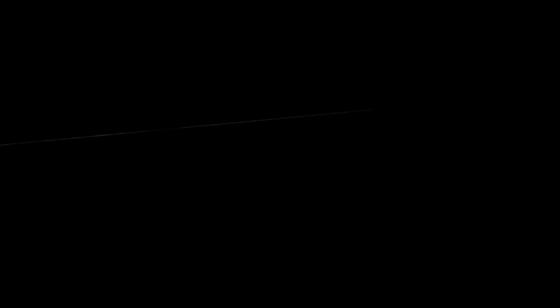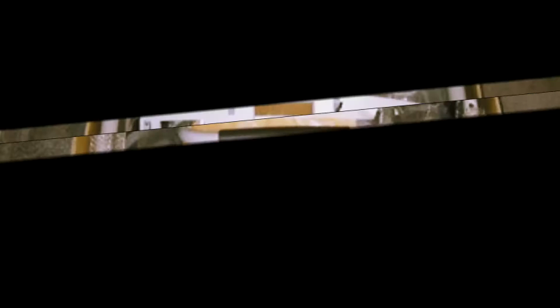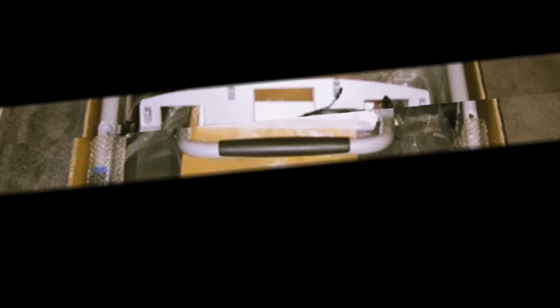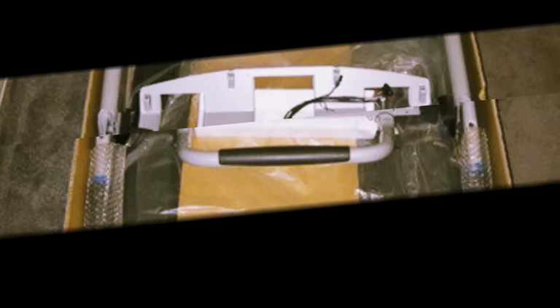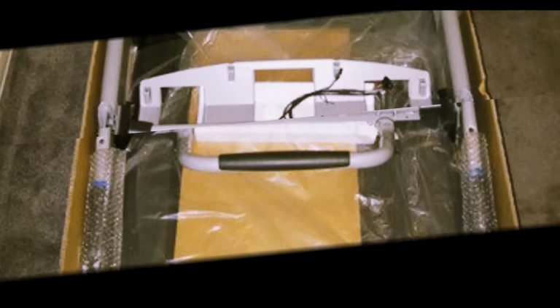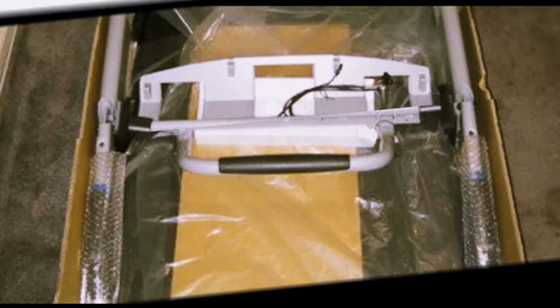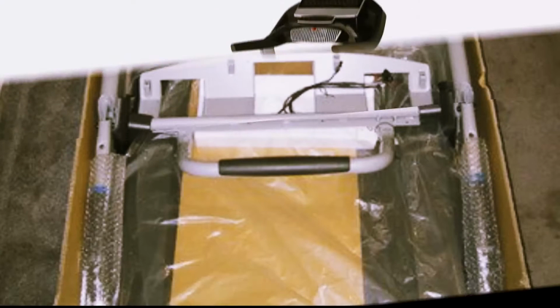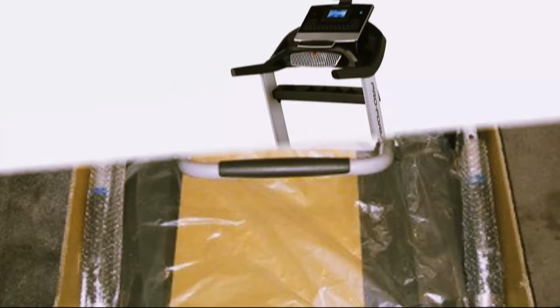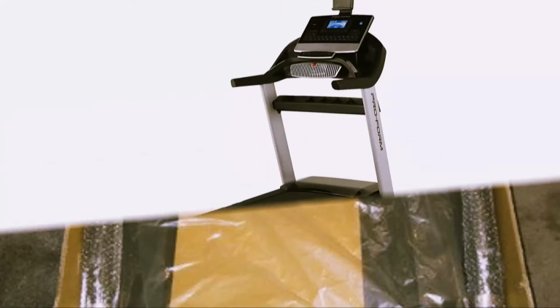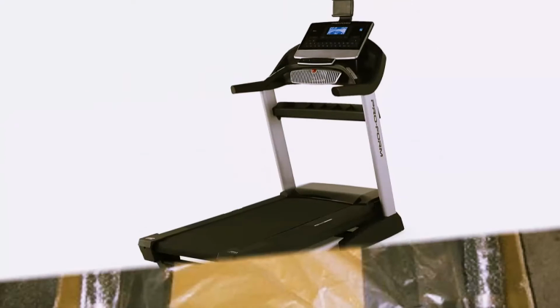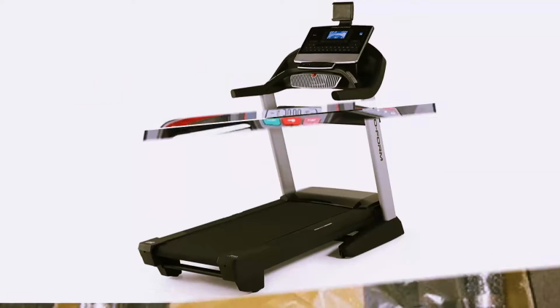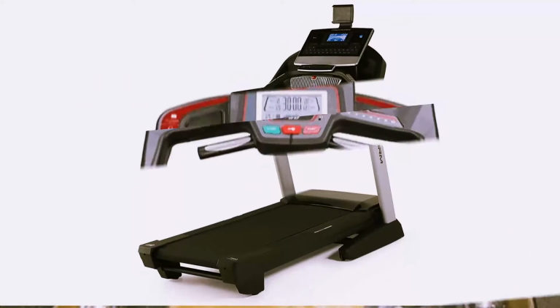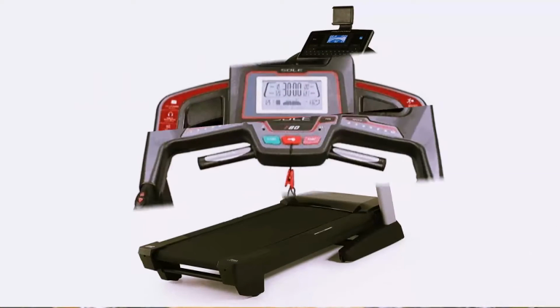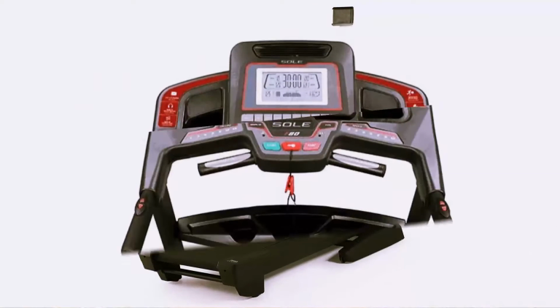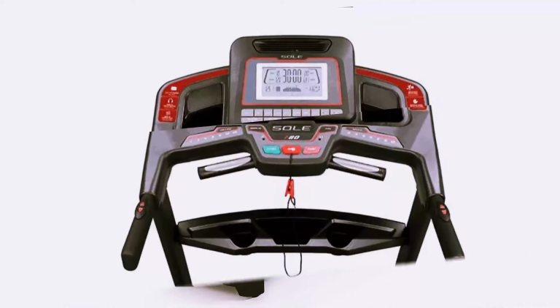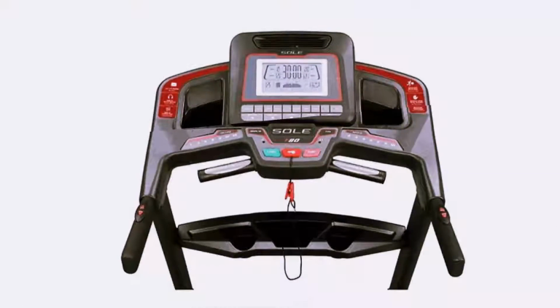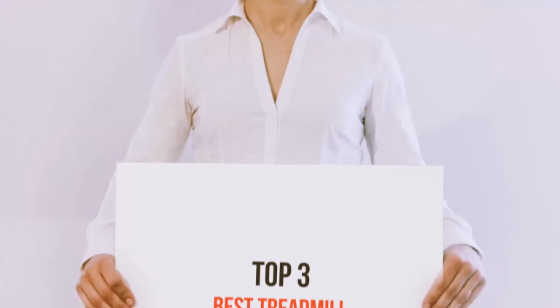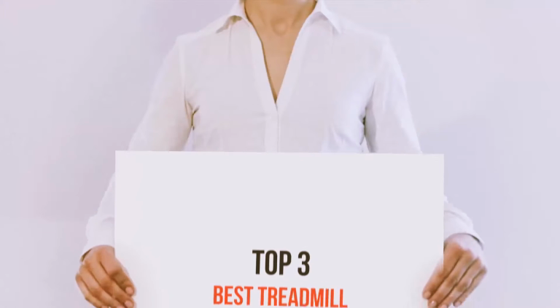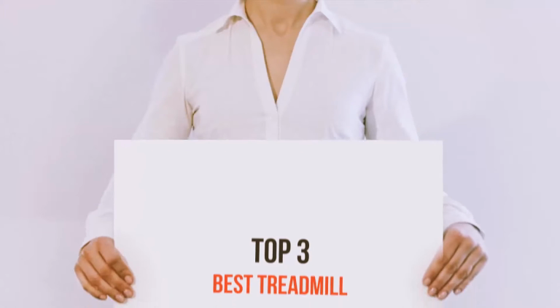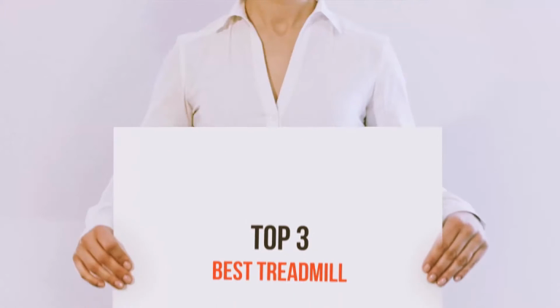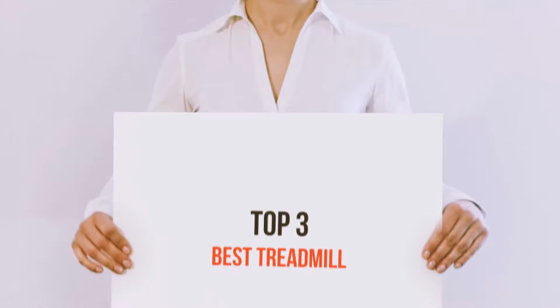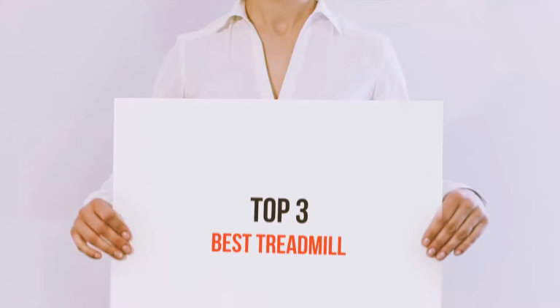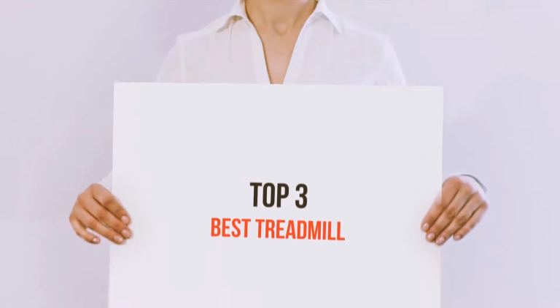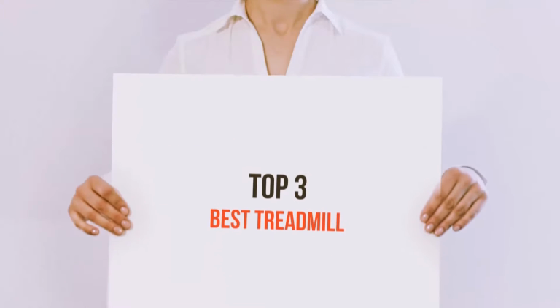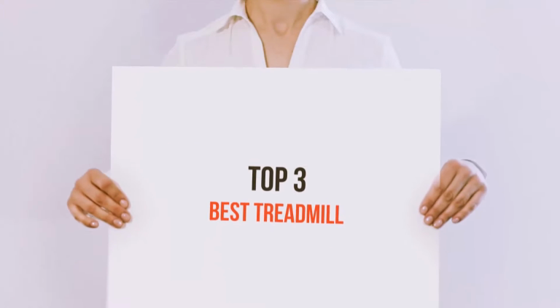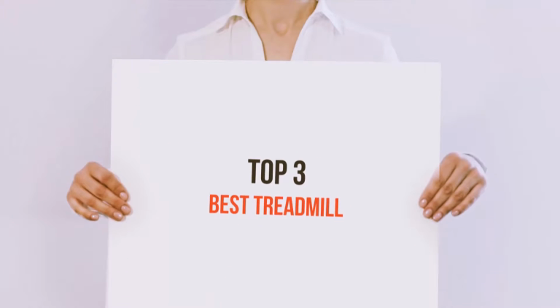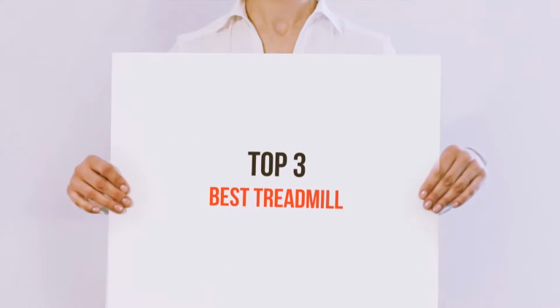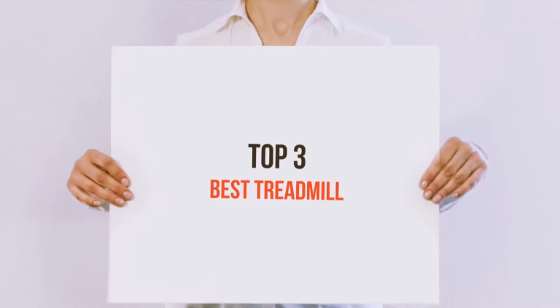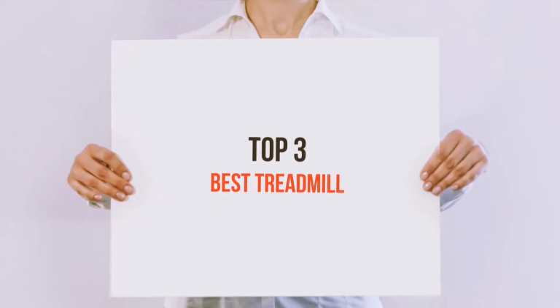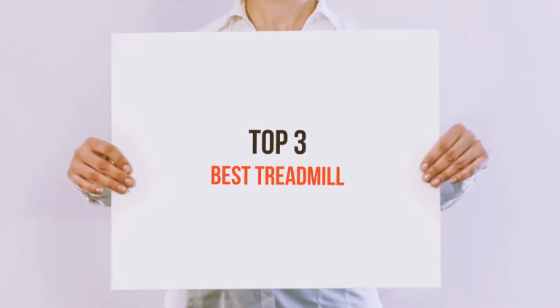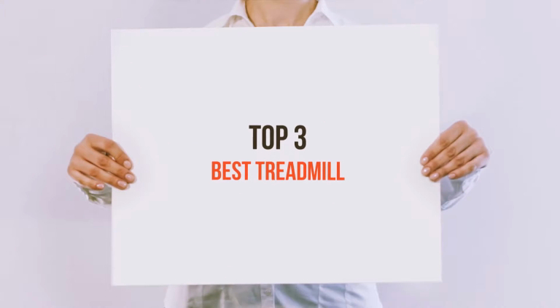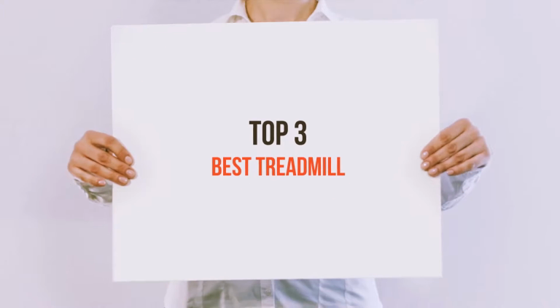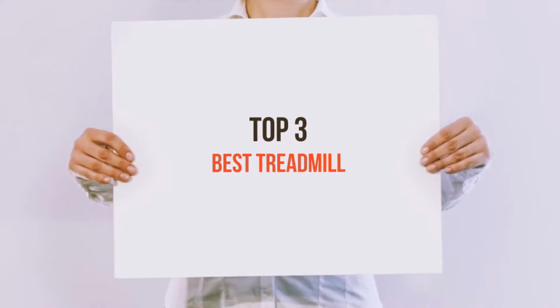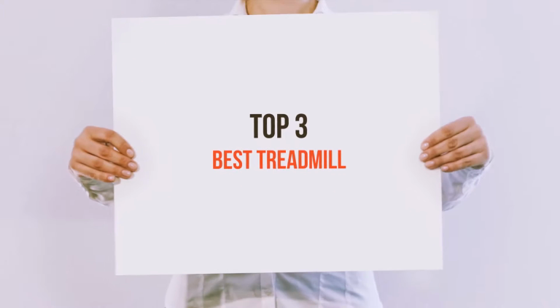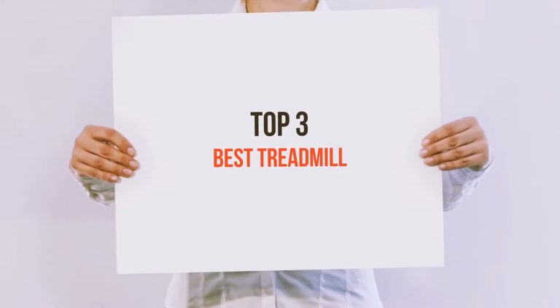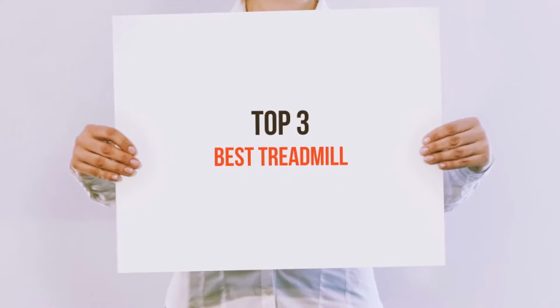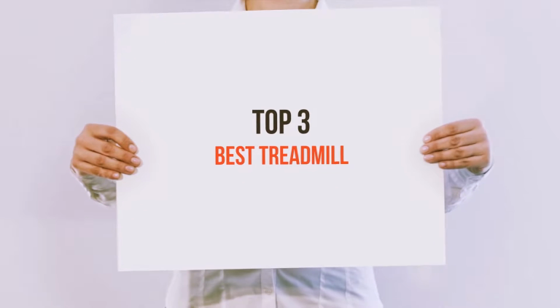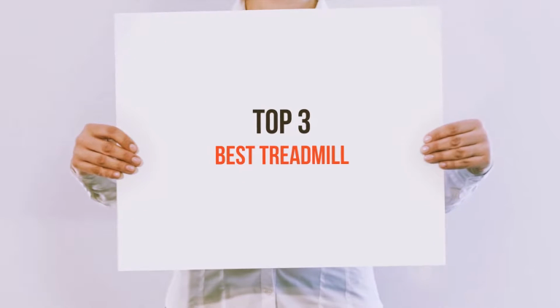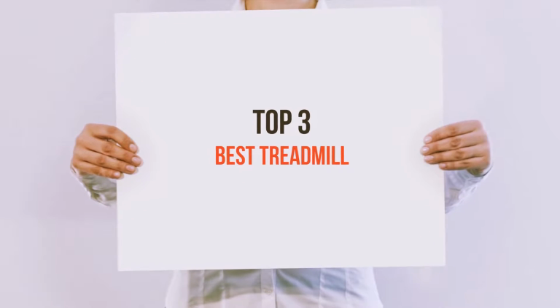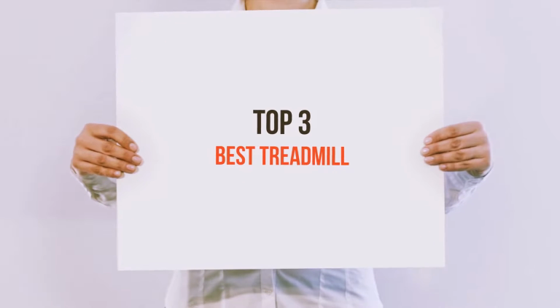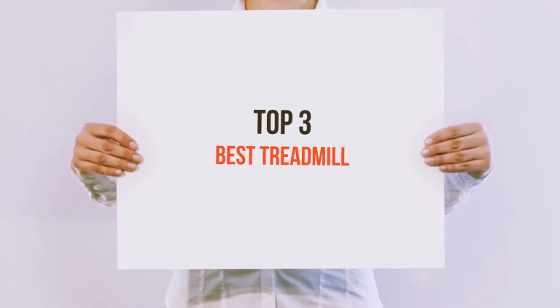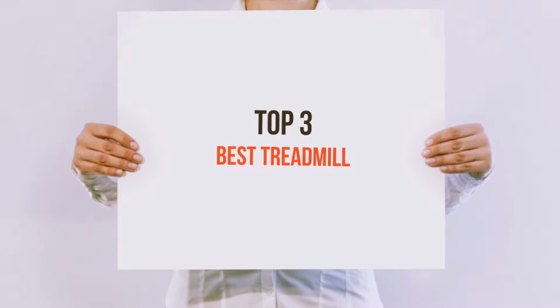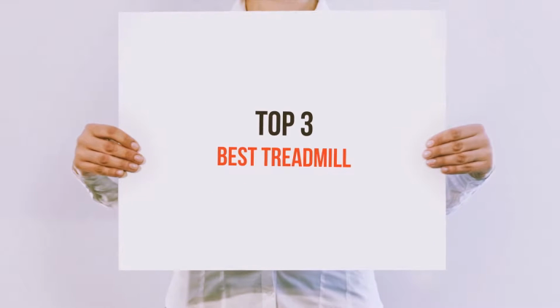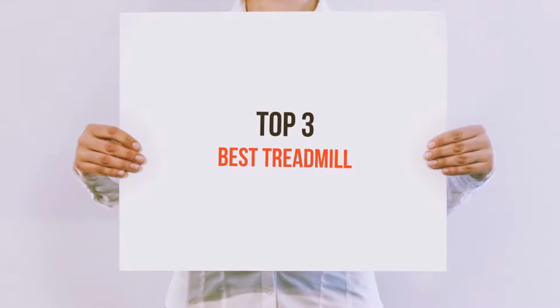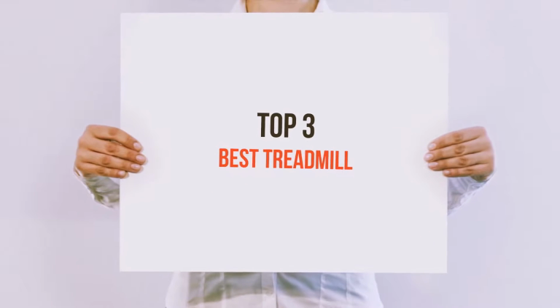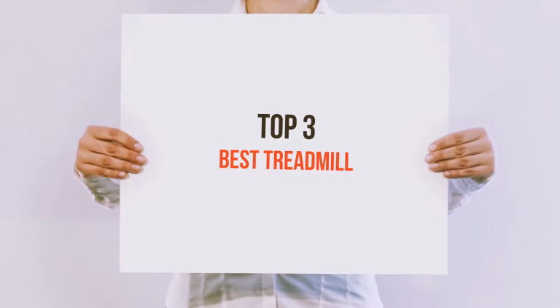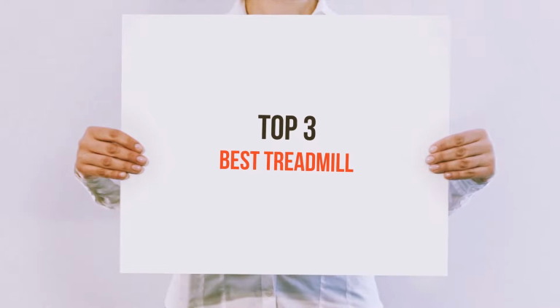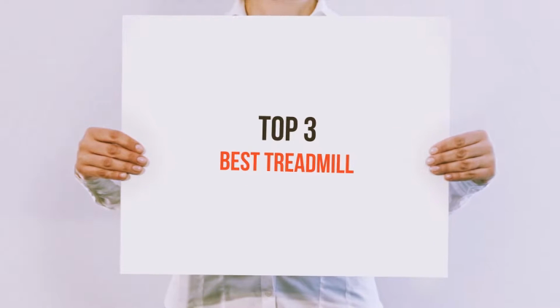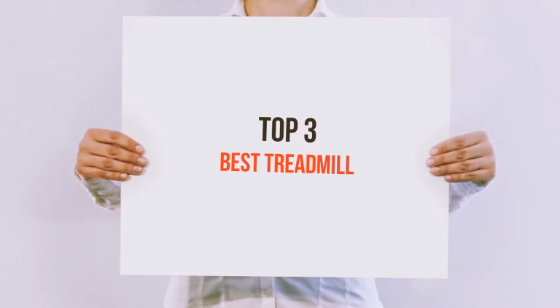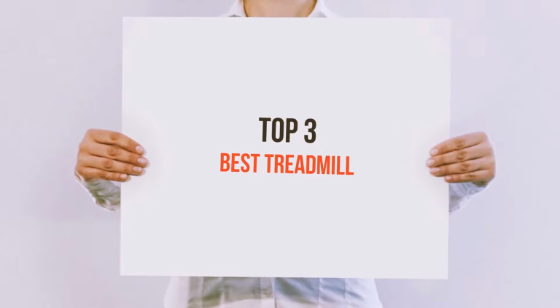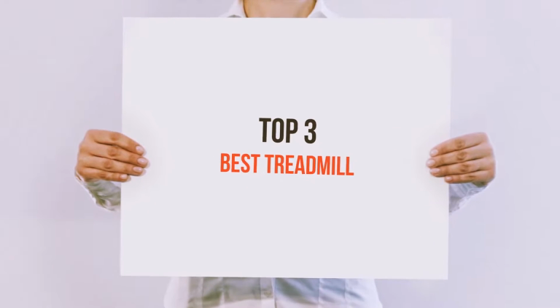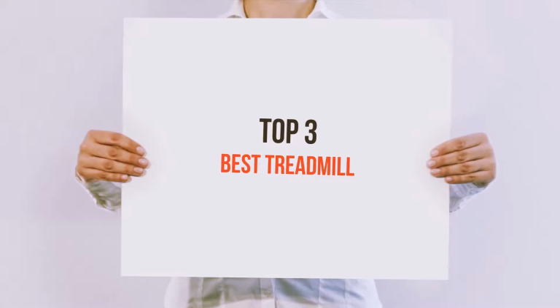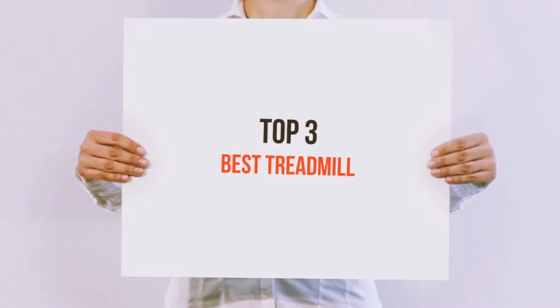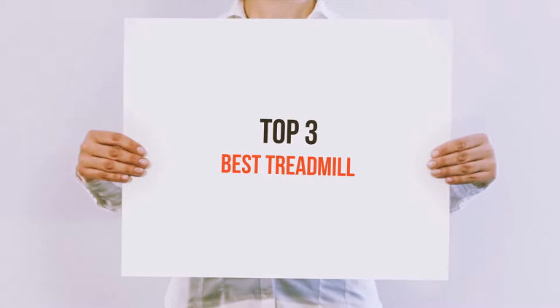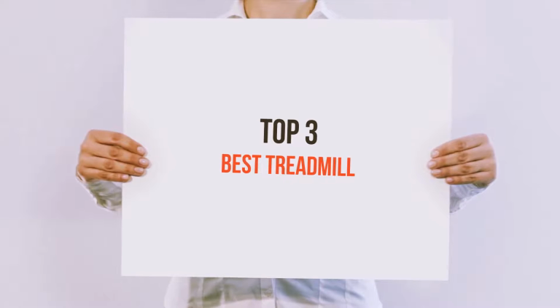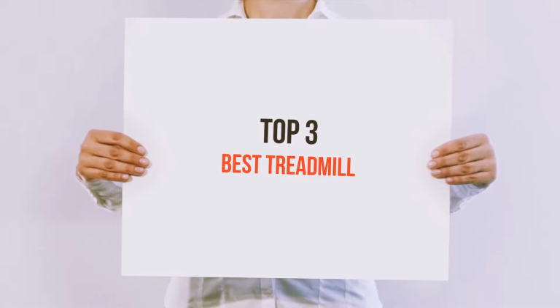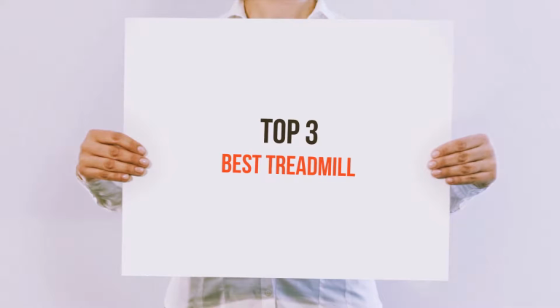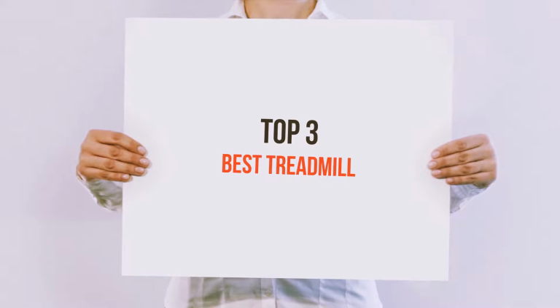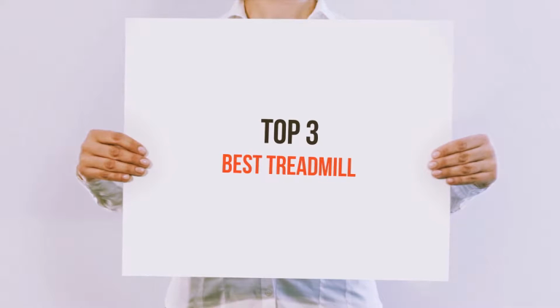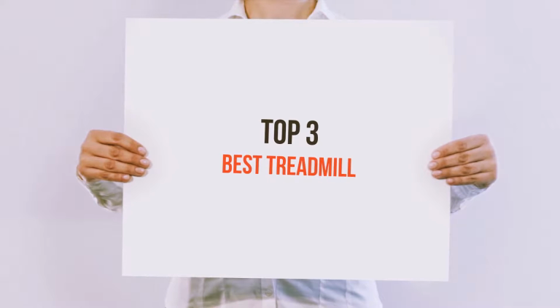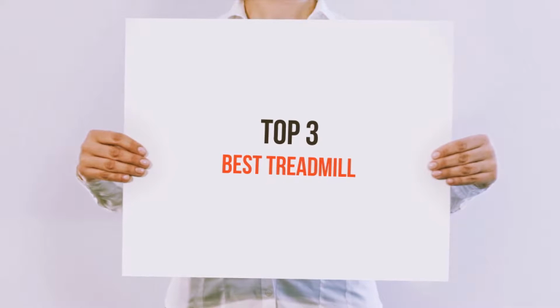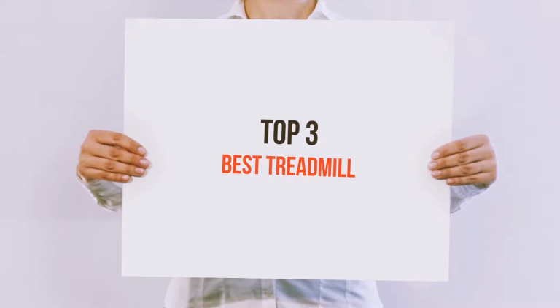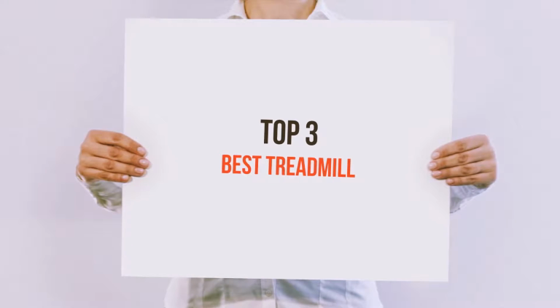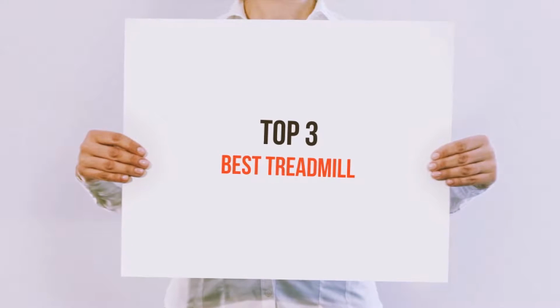Hello guys, welcome back to my channel. Today I'm gonna talk about the Top 3 Best Treadmills.